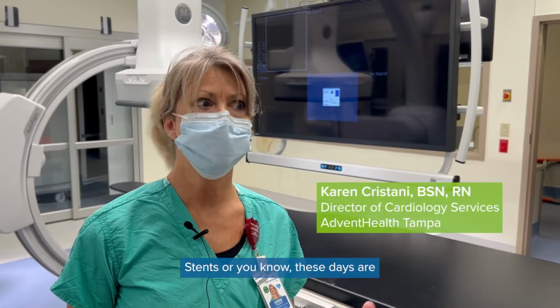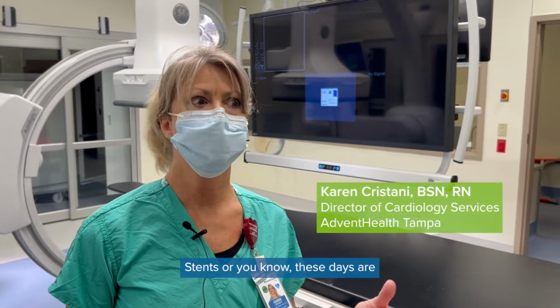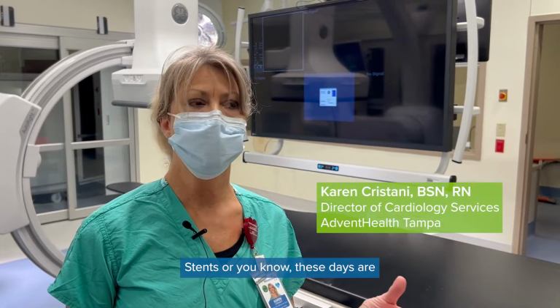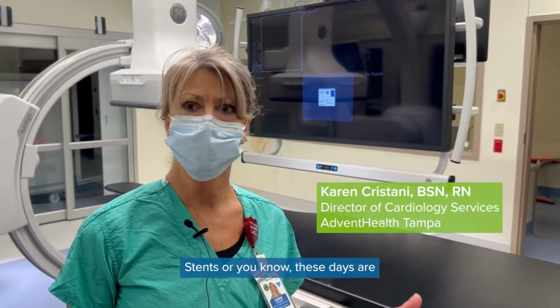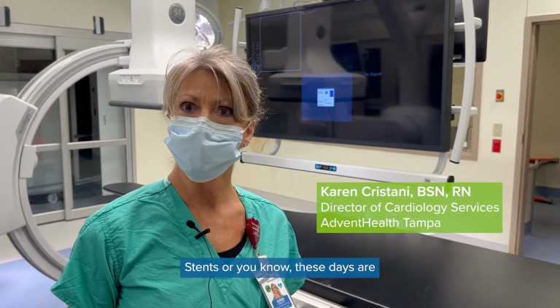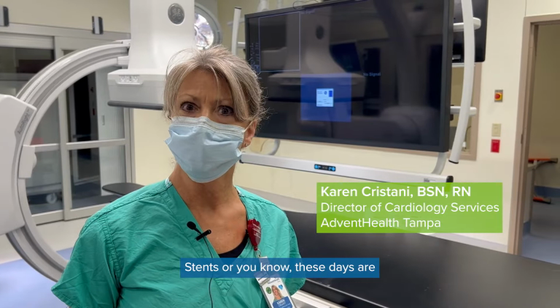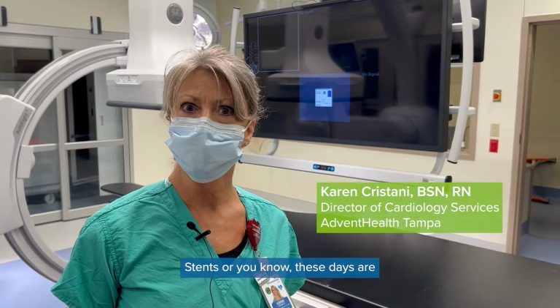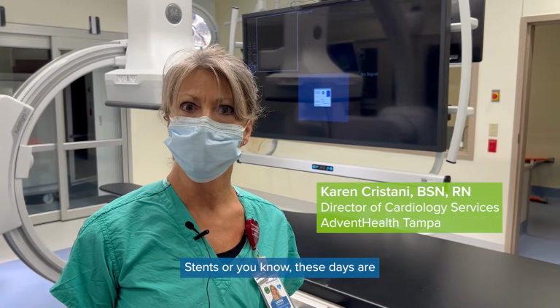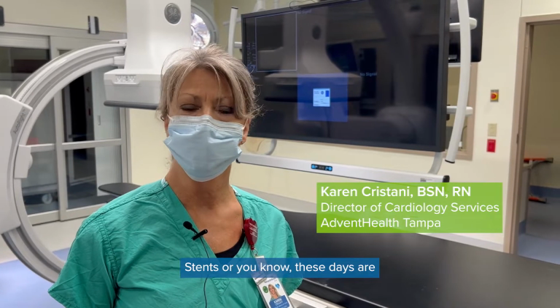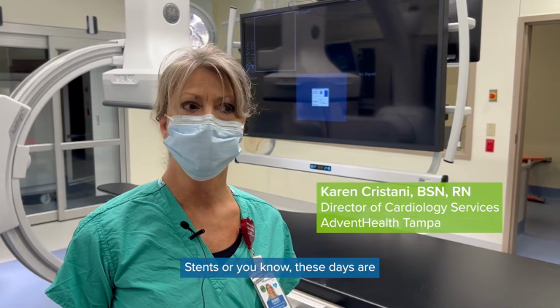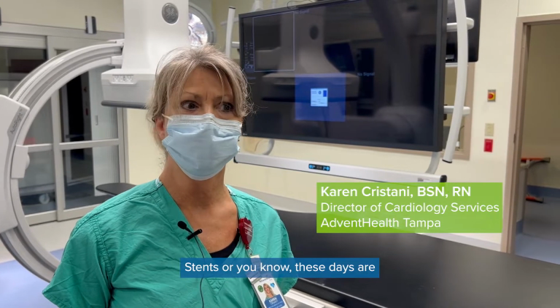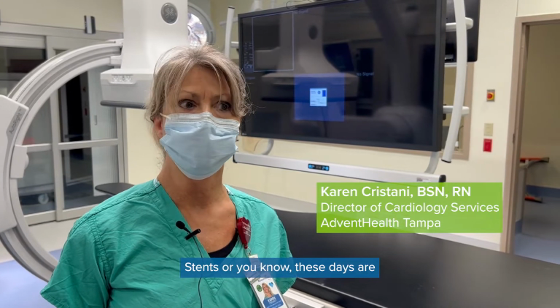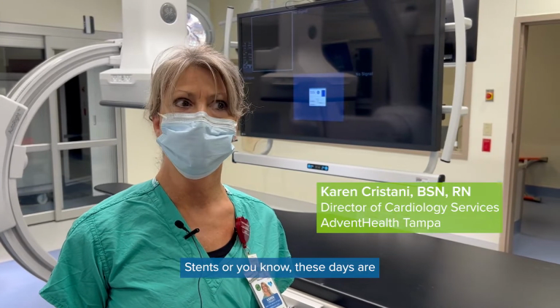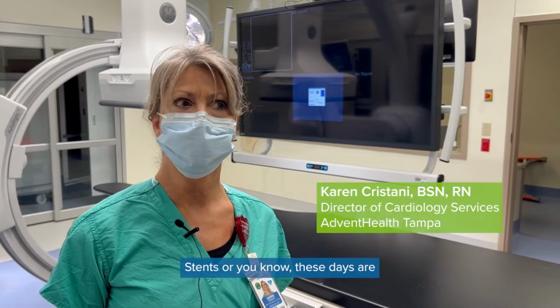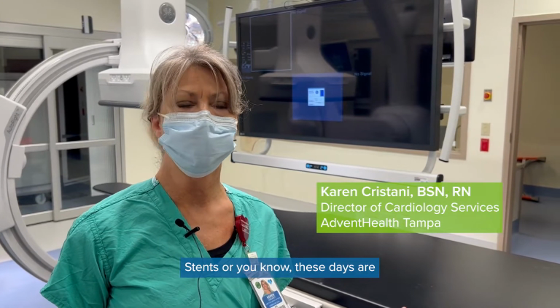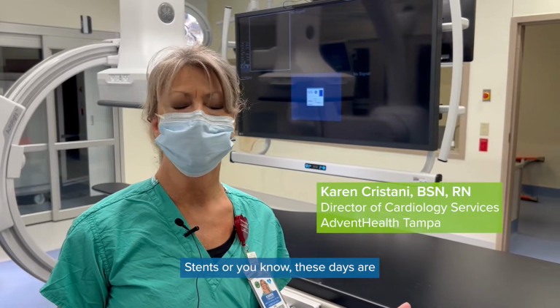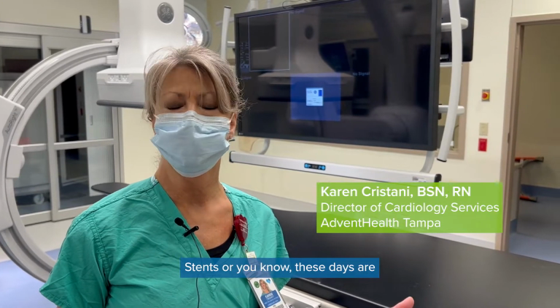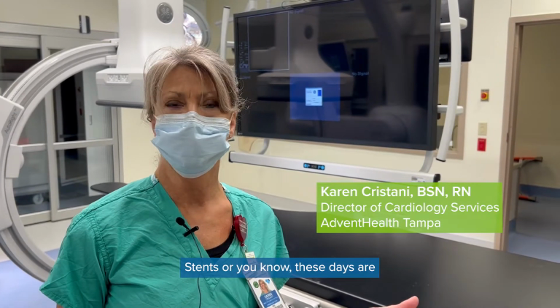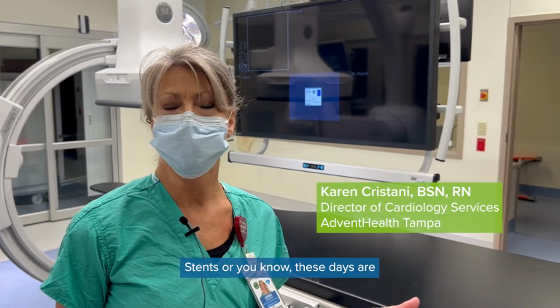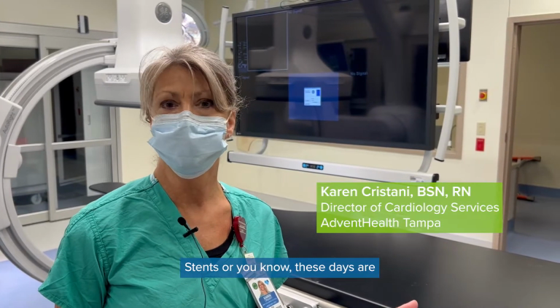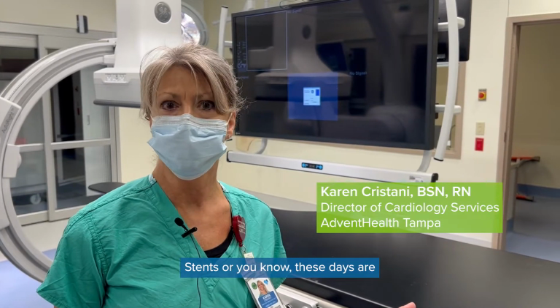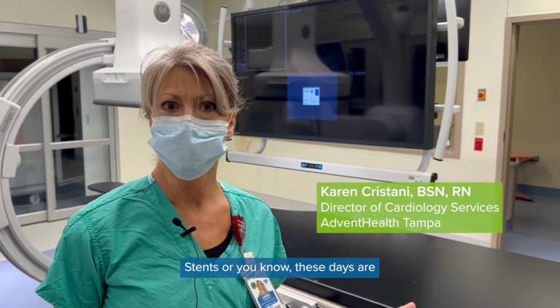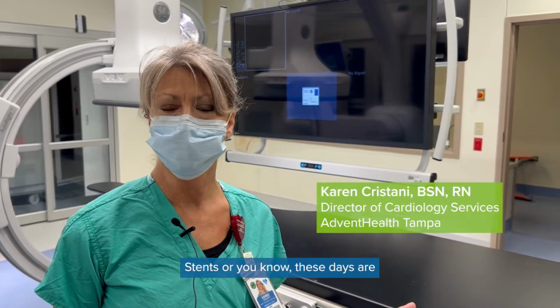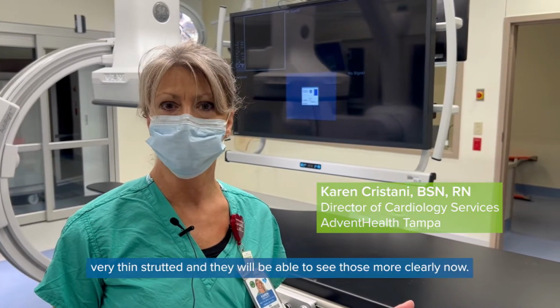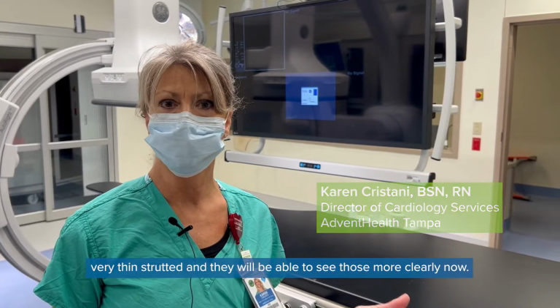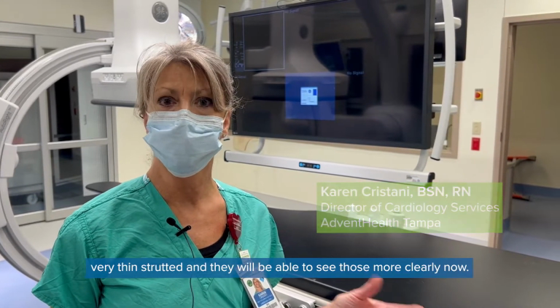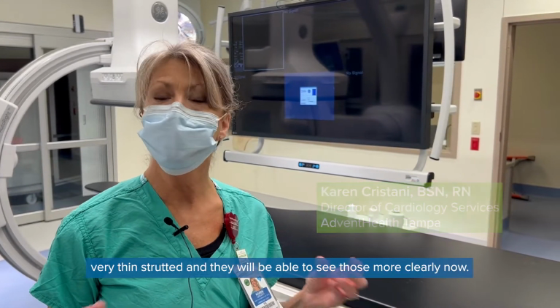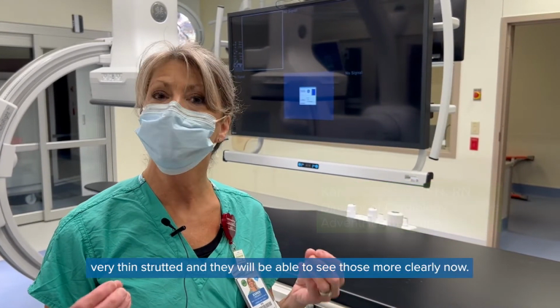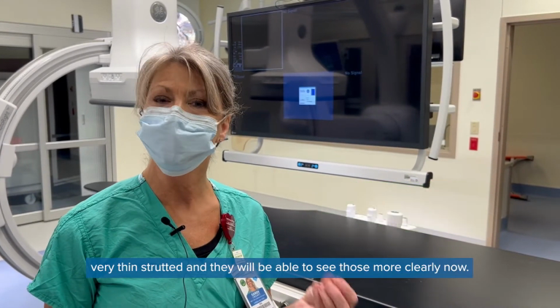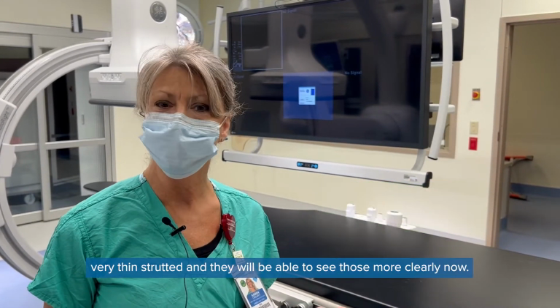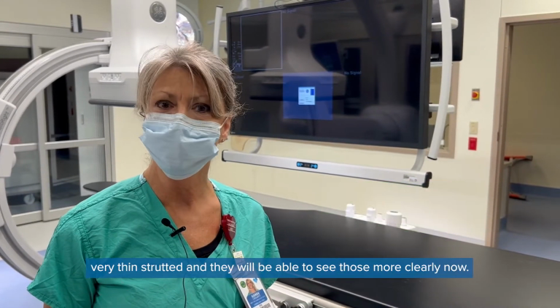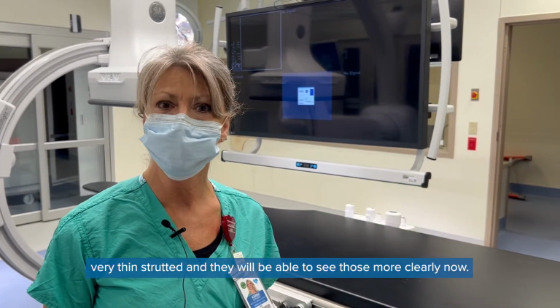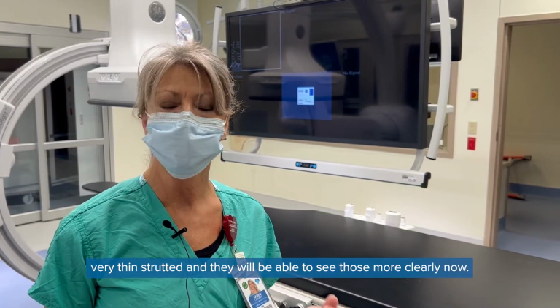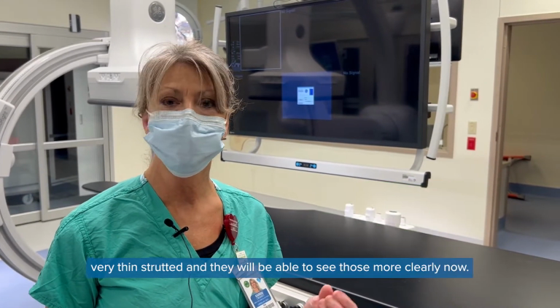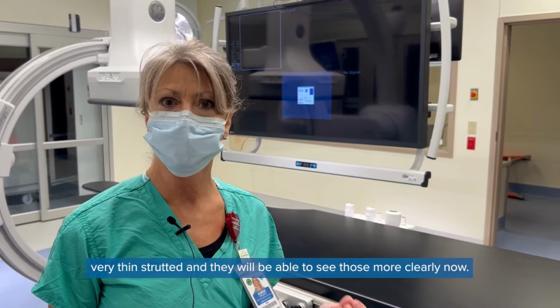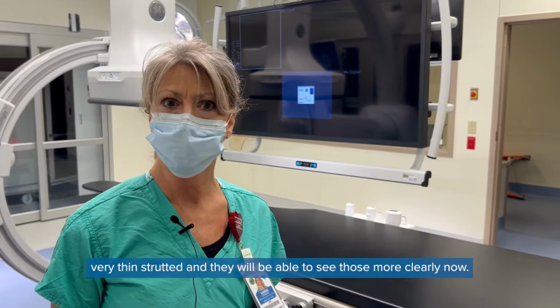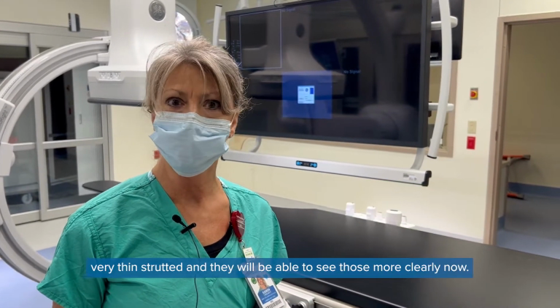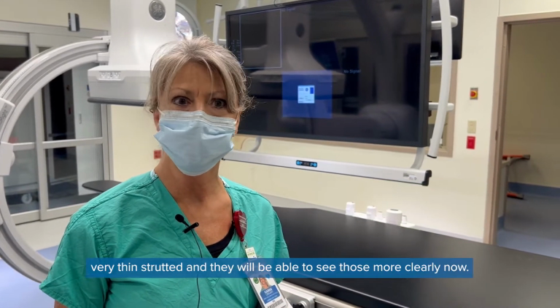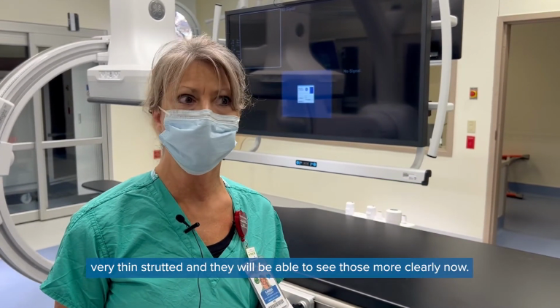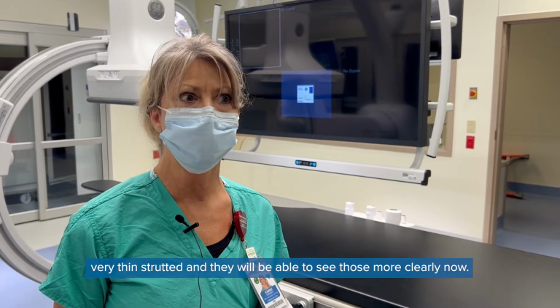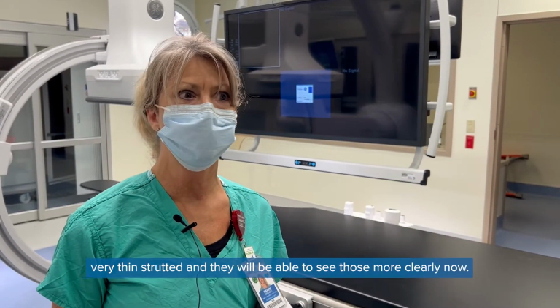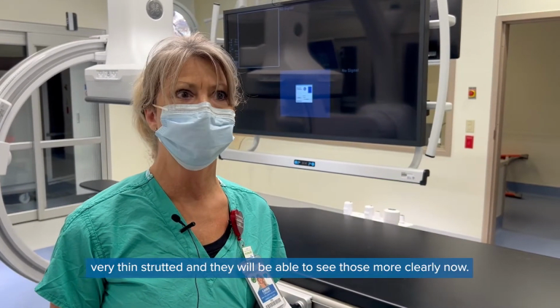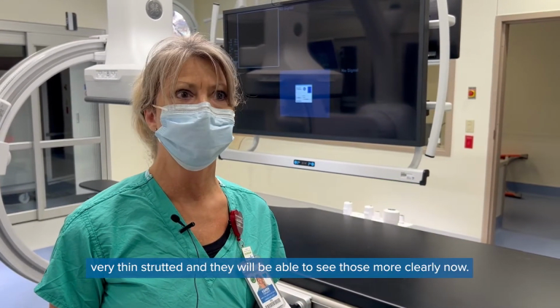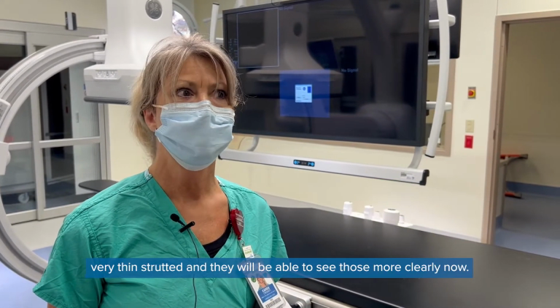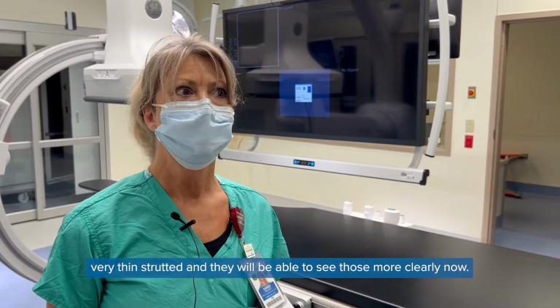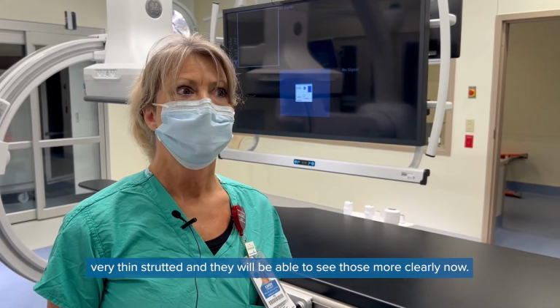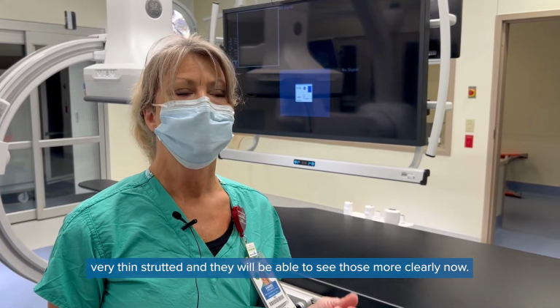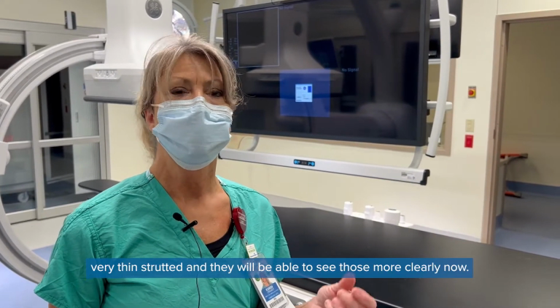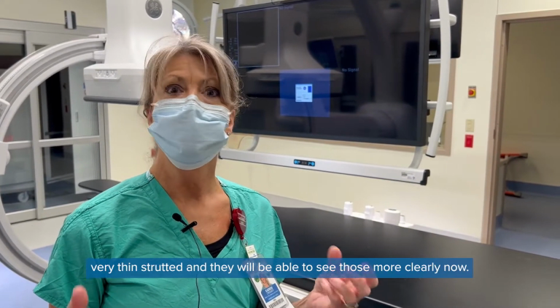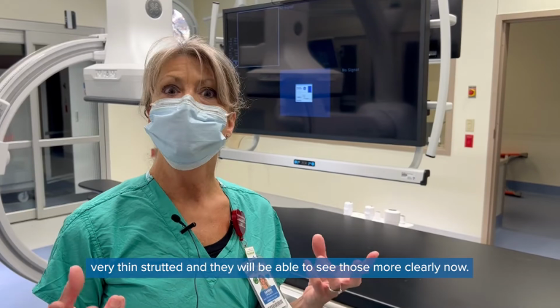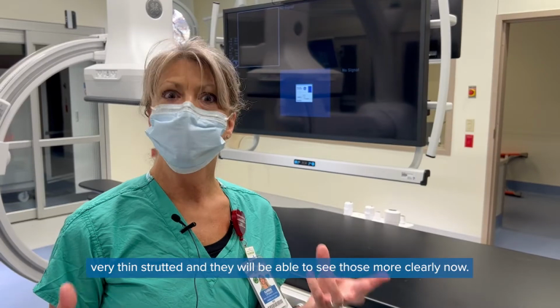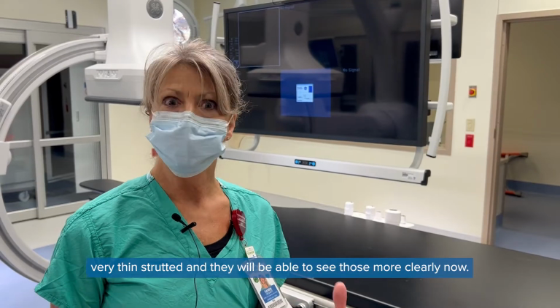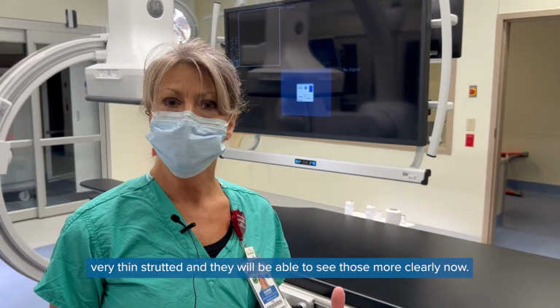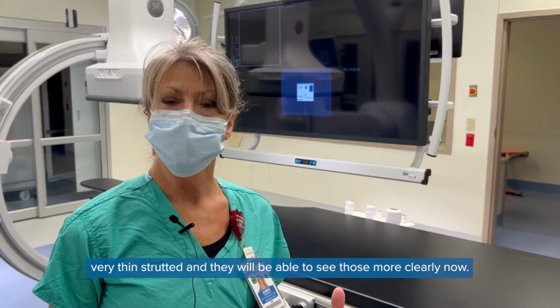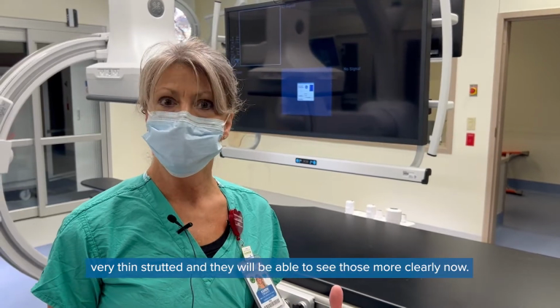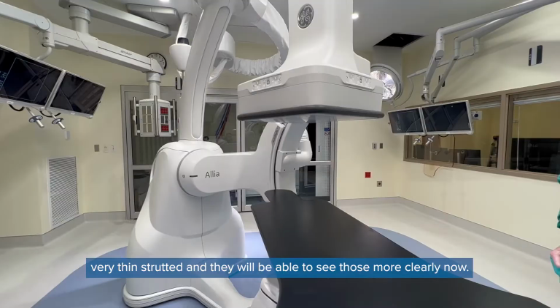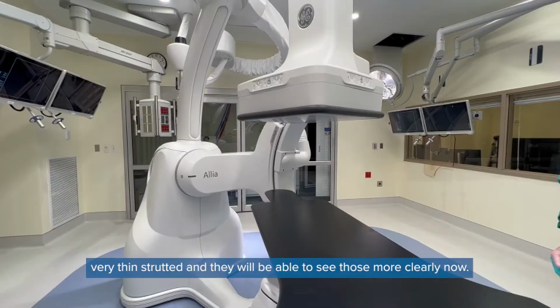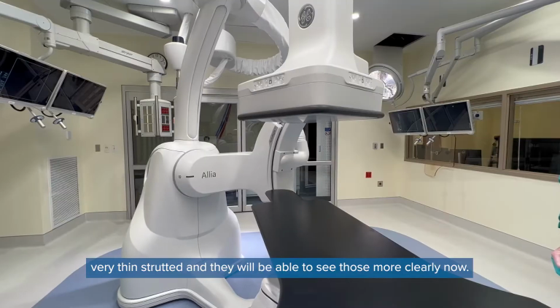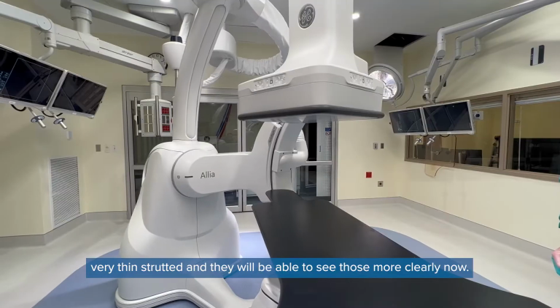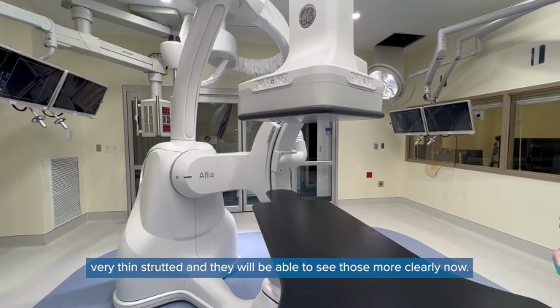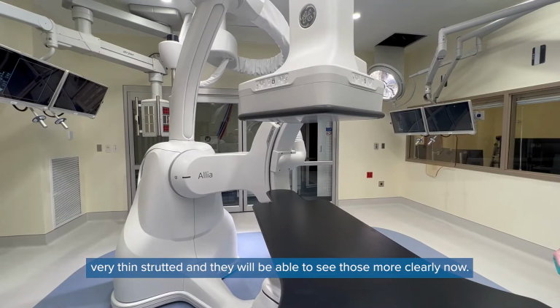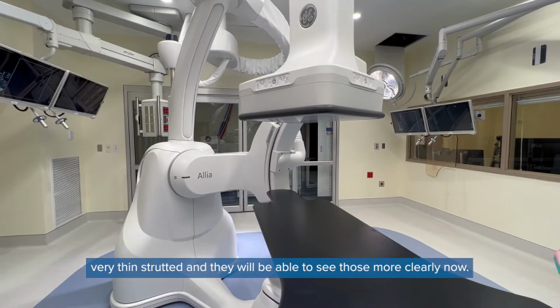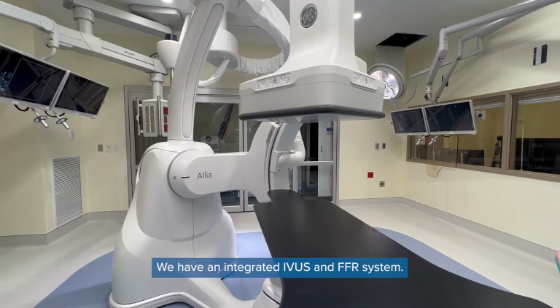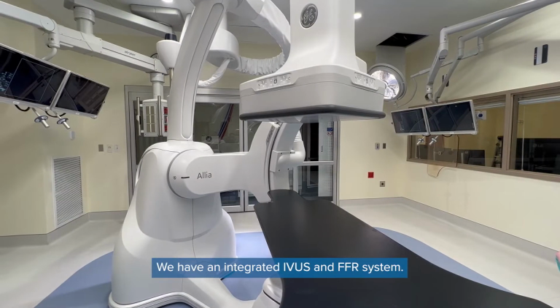Stents these days are very thin-strutted, and they will be able to see those more clearly now.